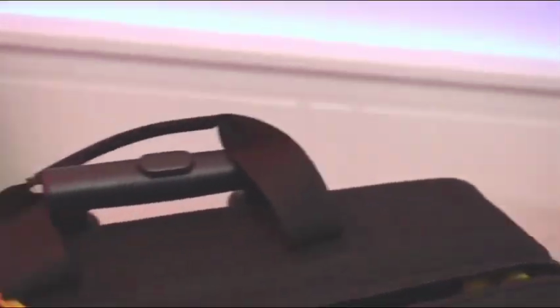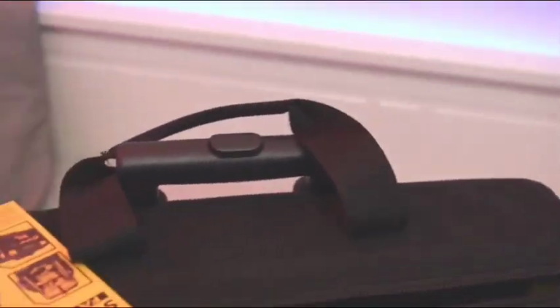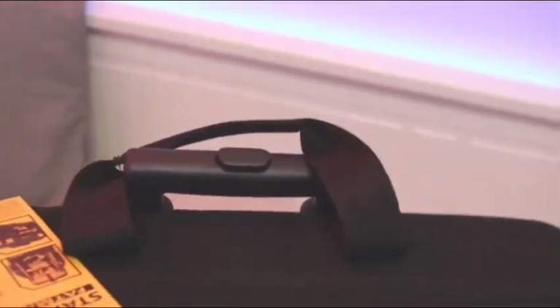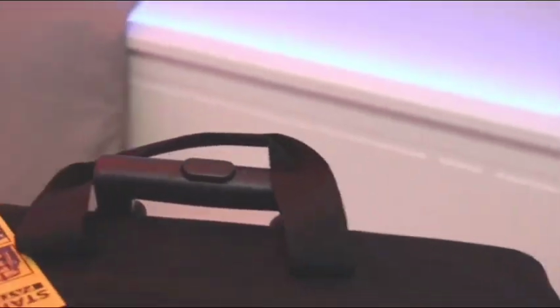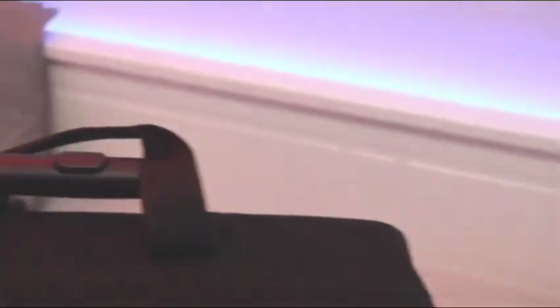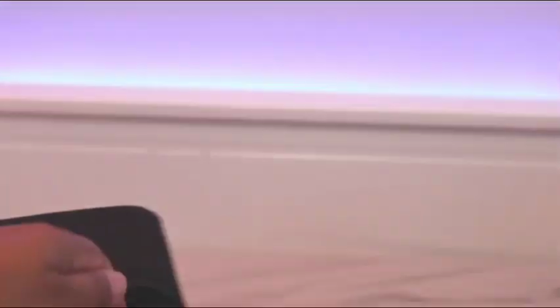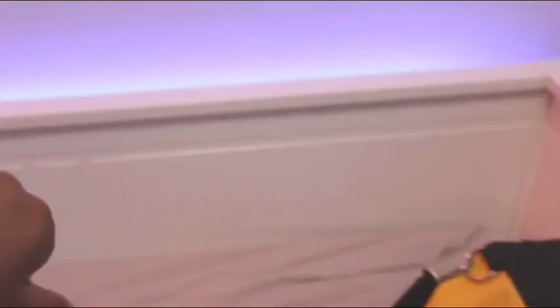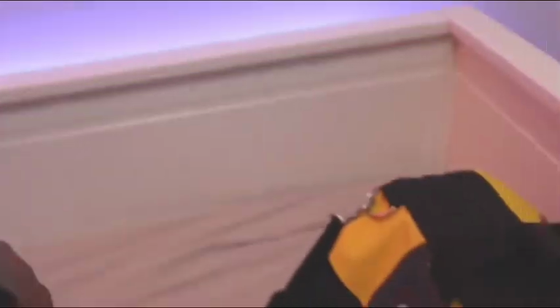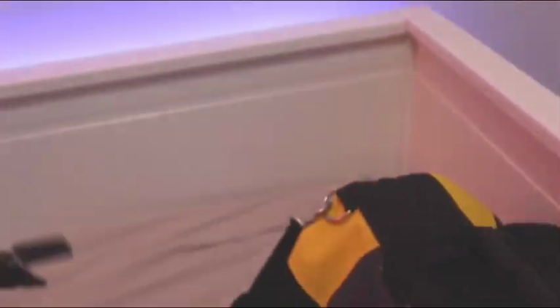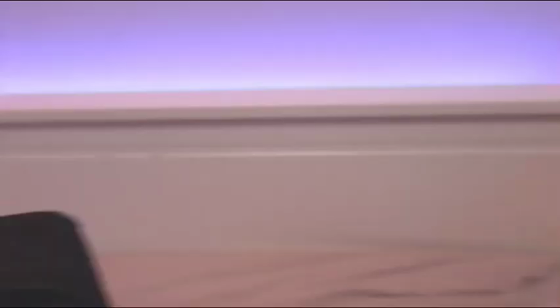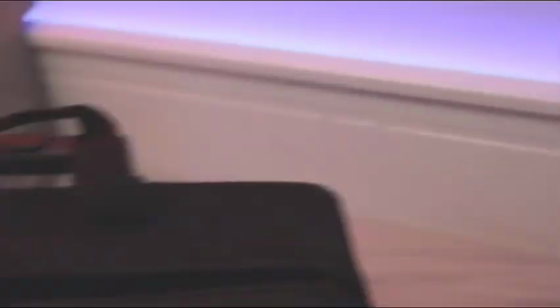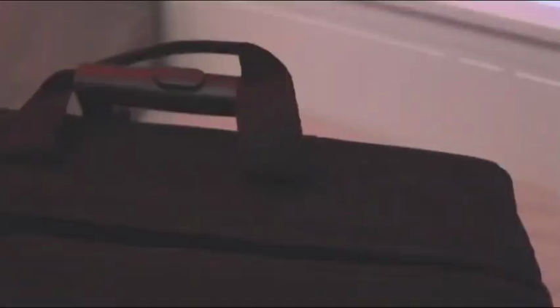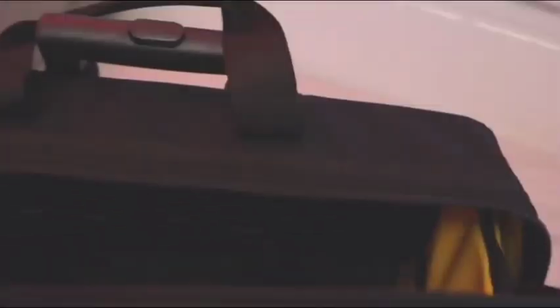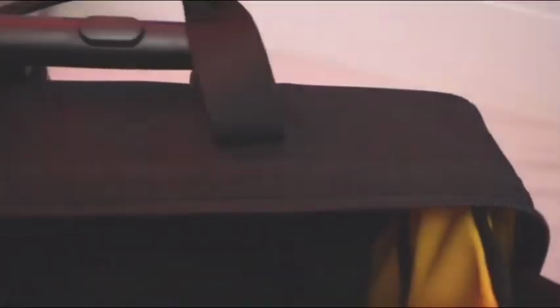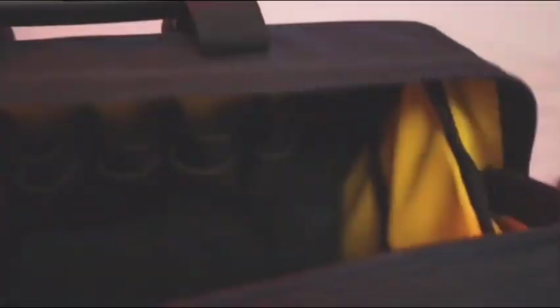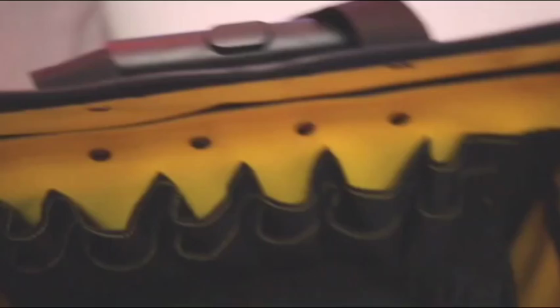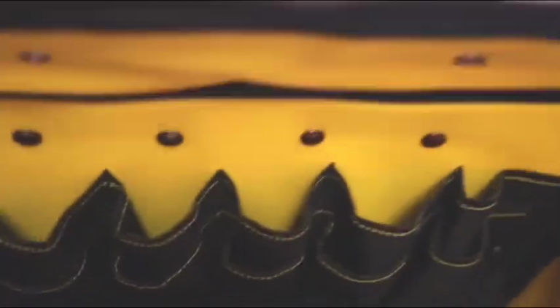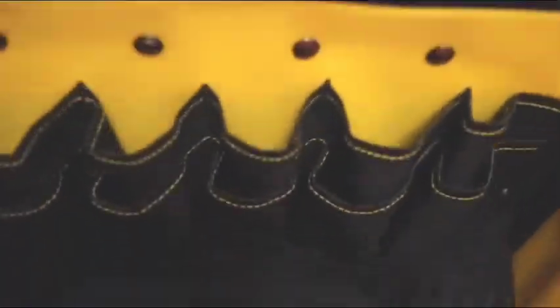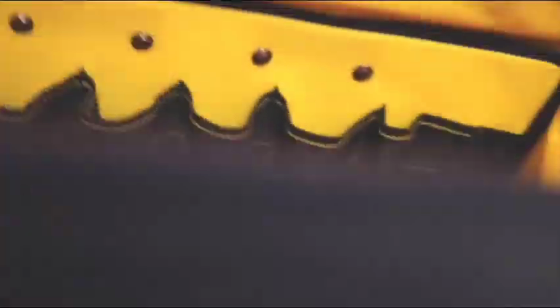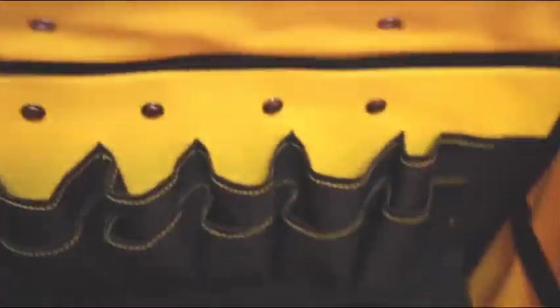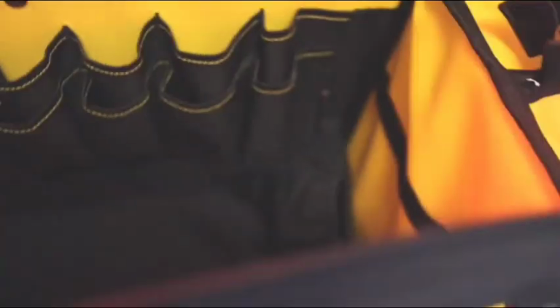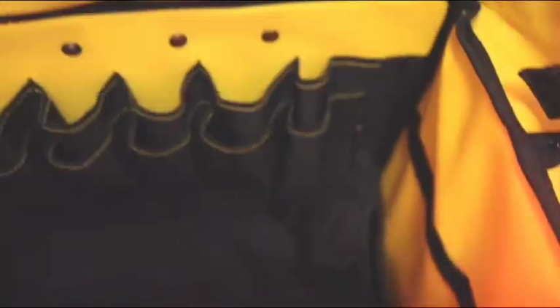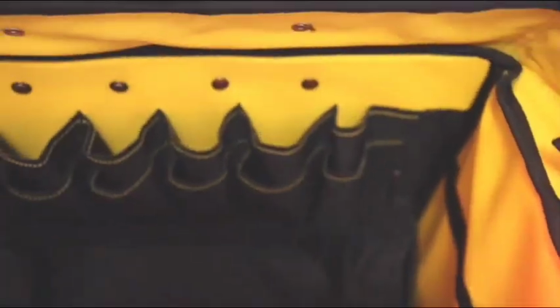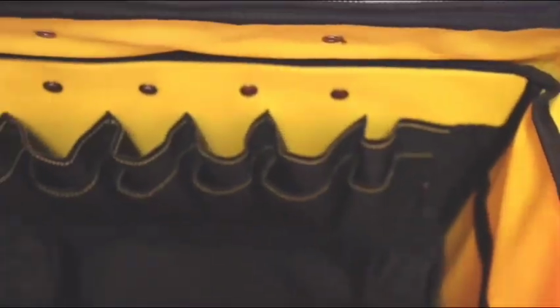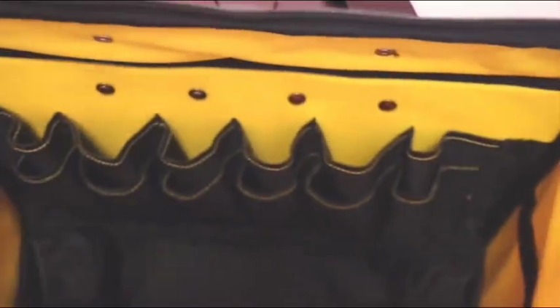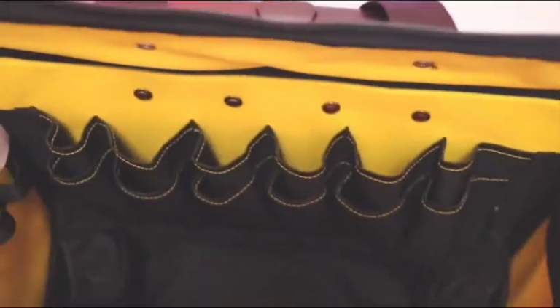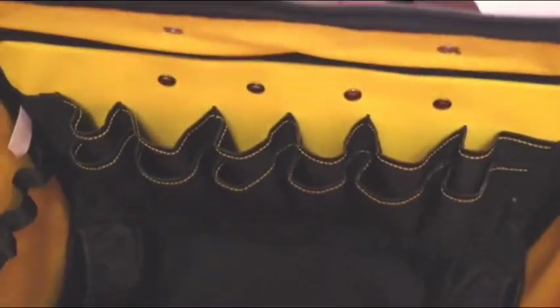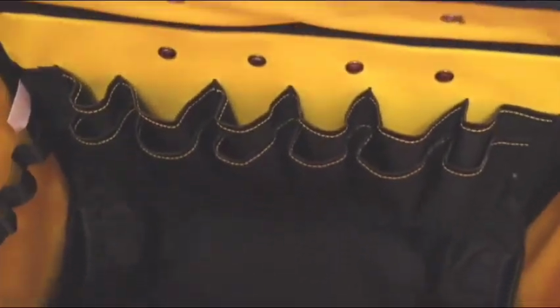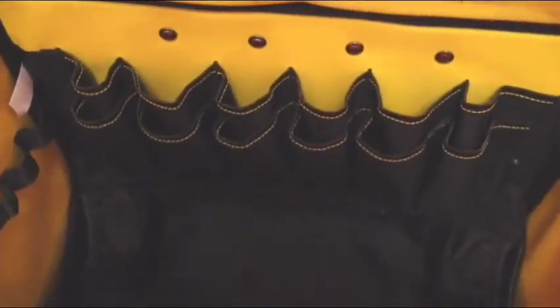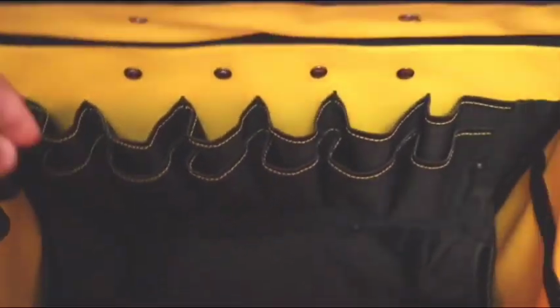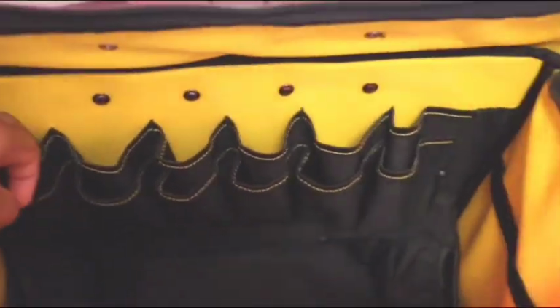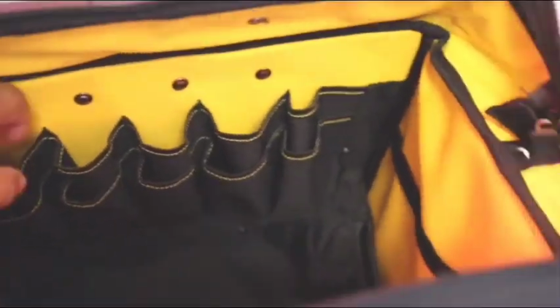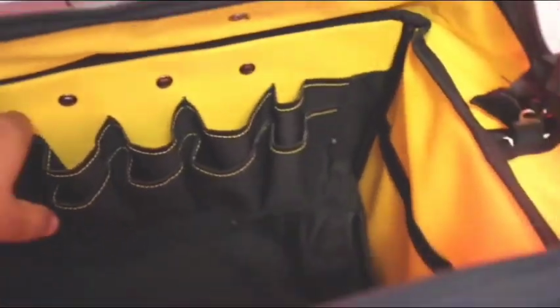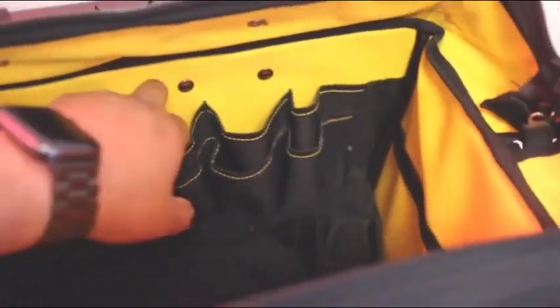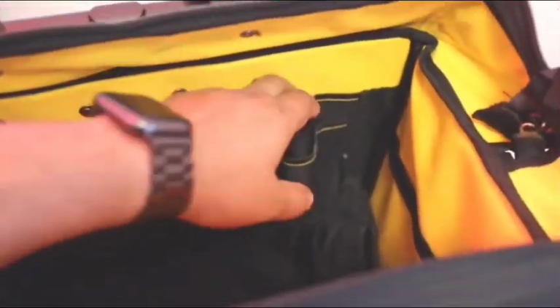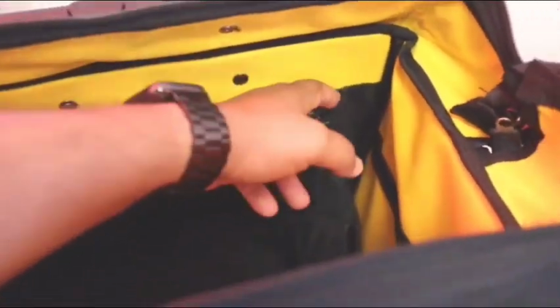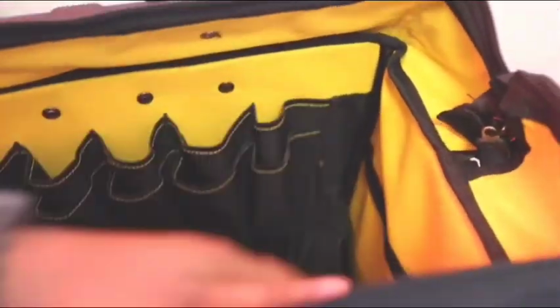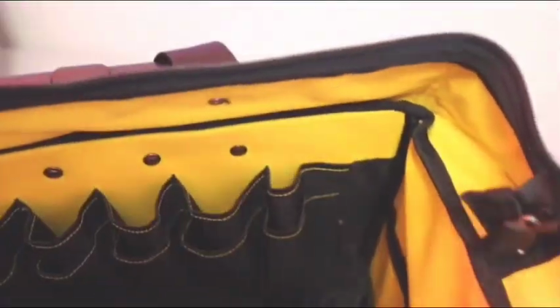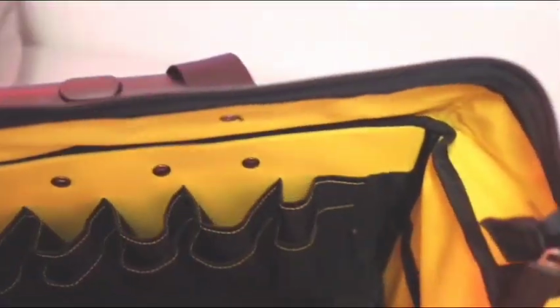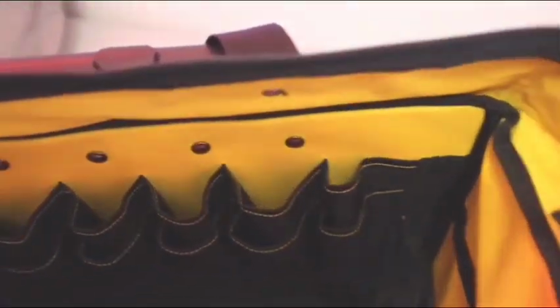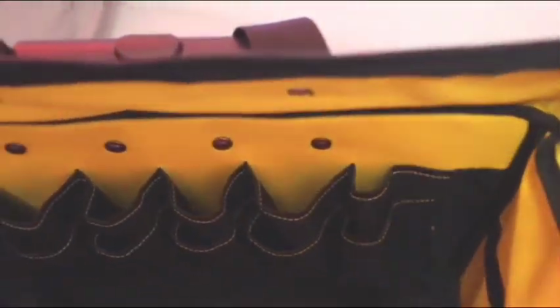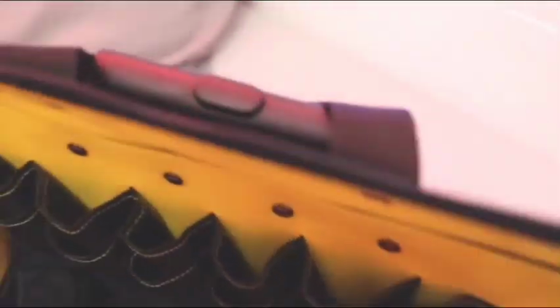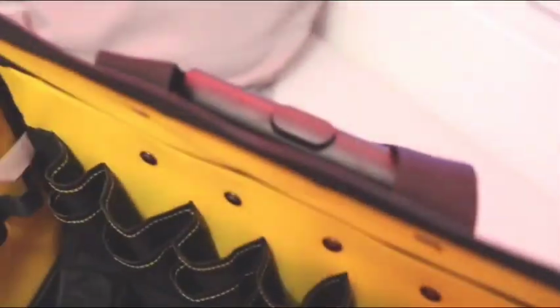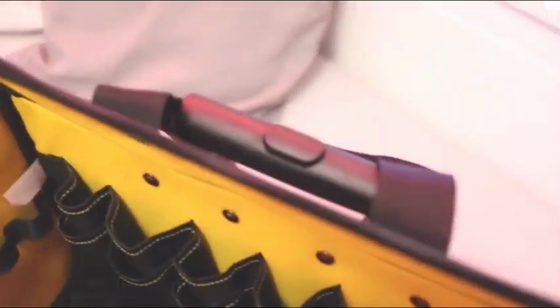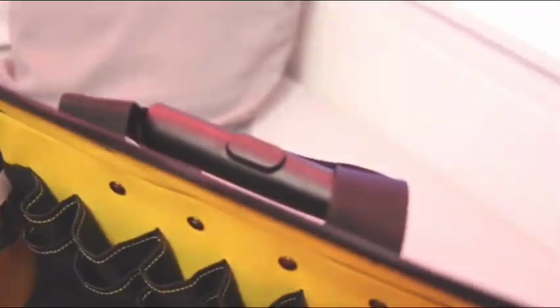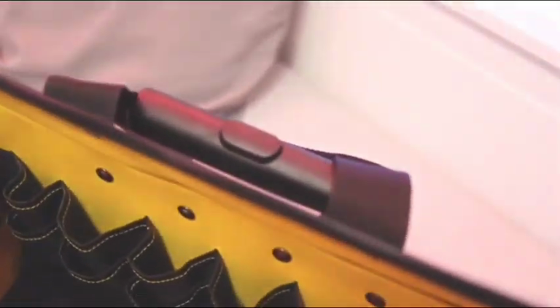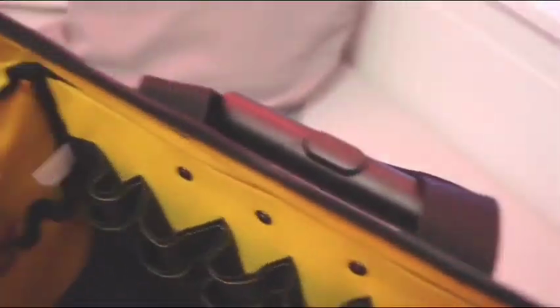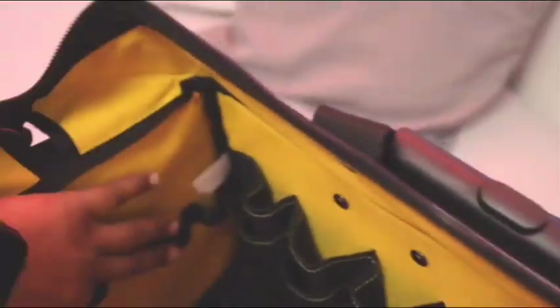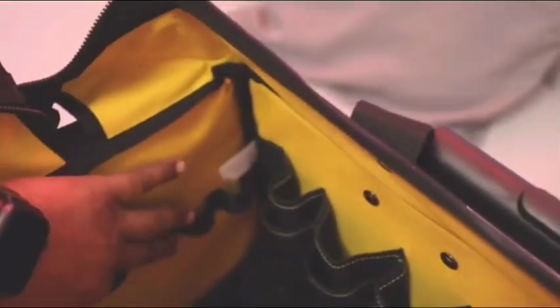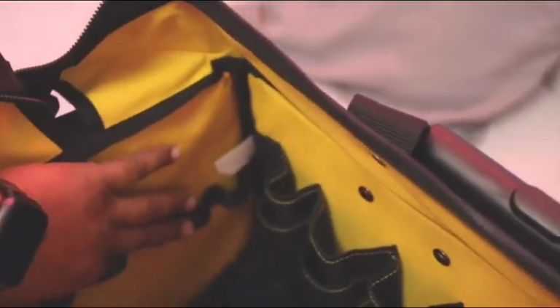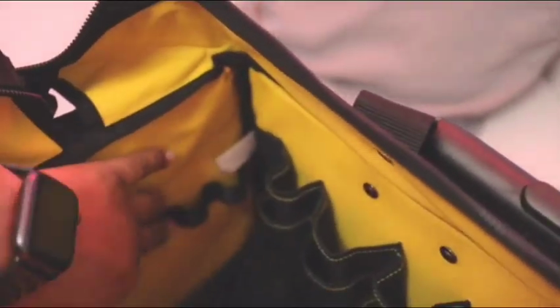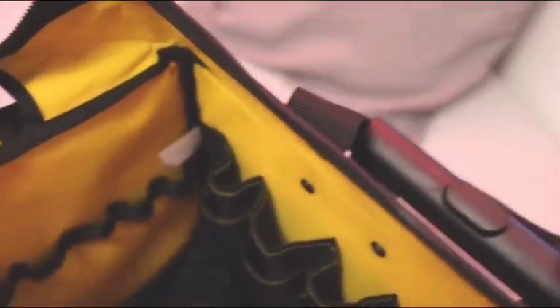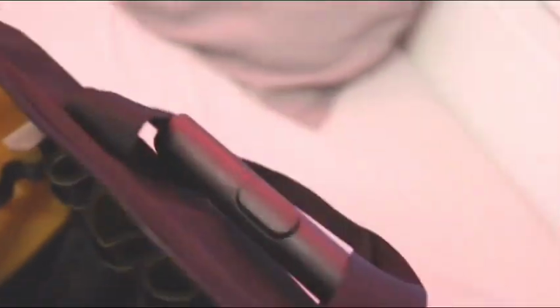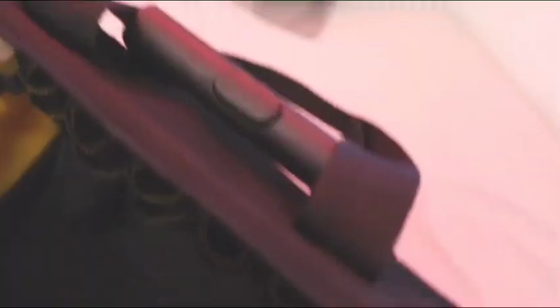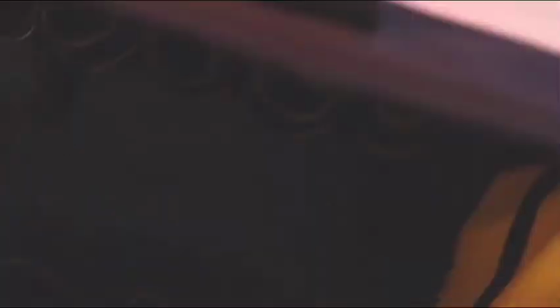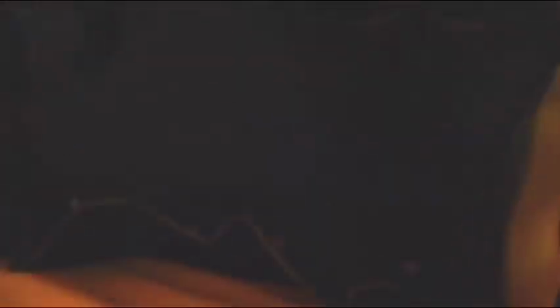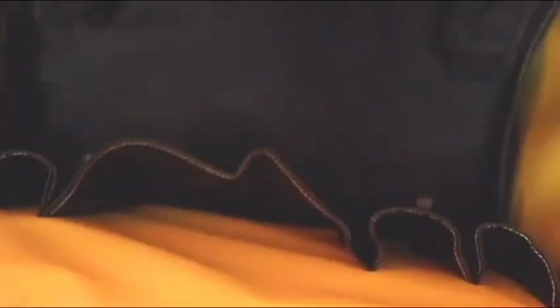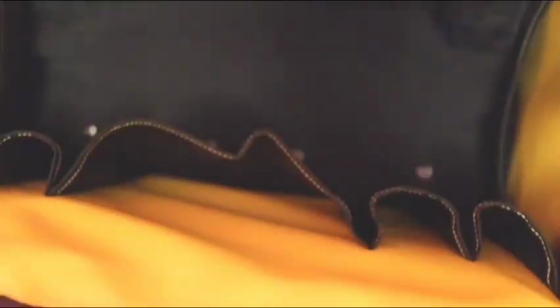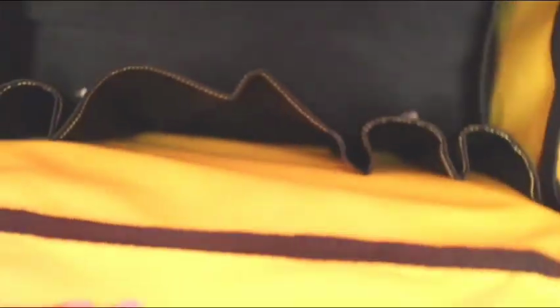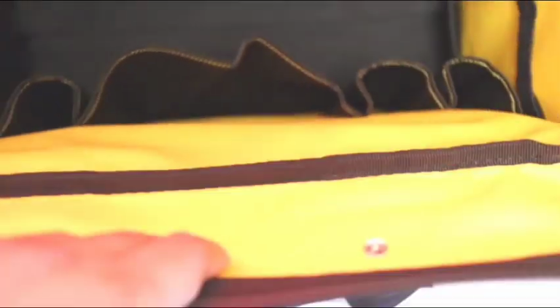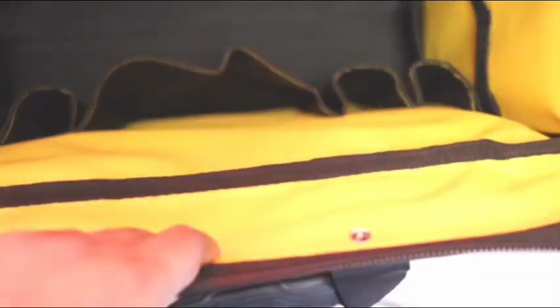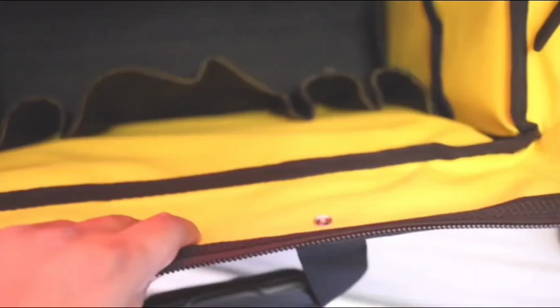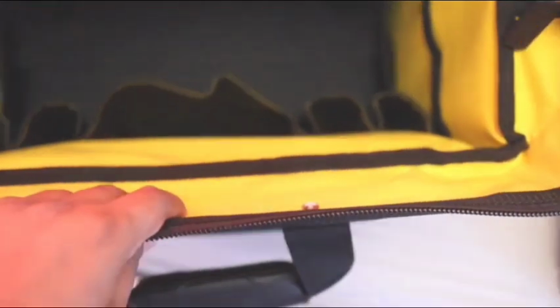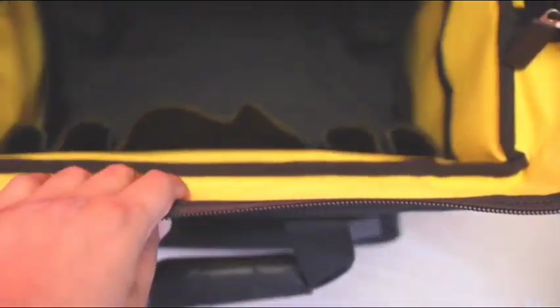So double zip. You have got all these sleeves here for your tools — some more on this side and then some more on this side.